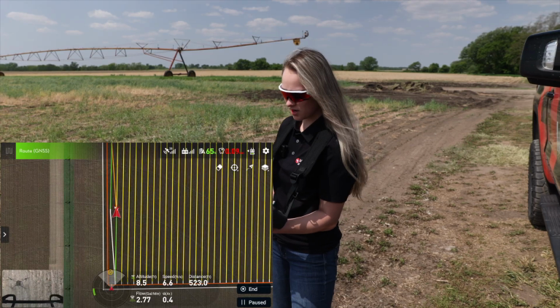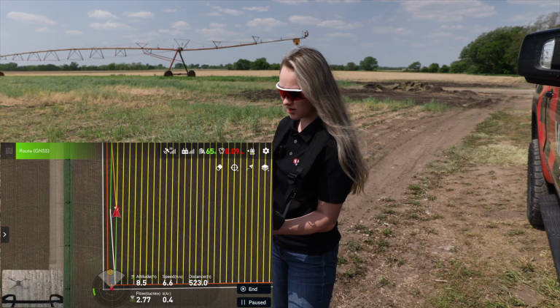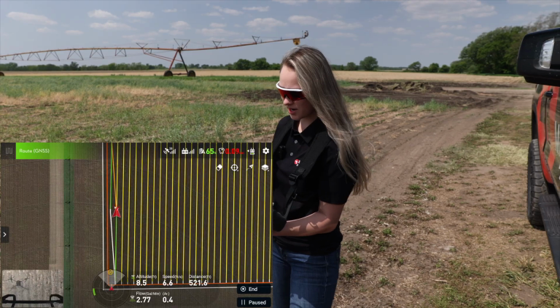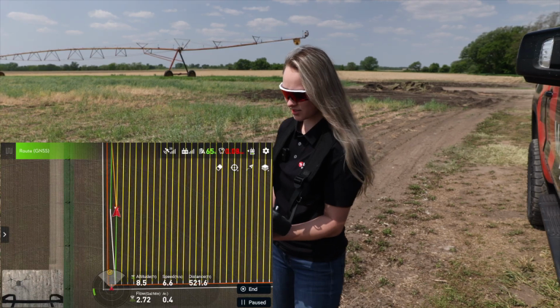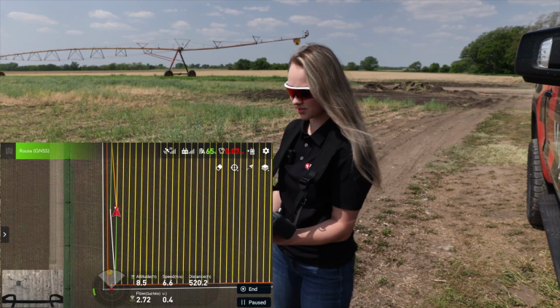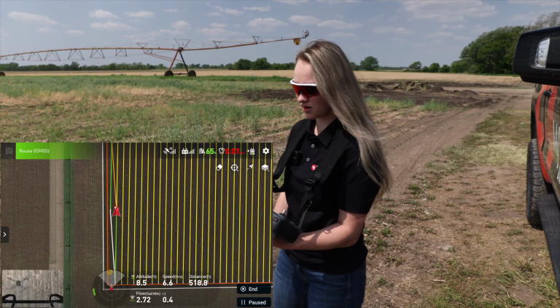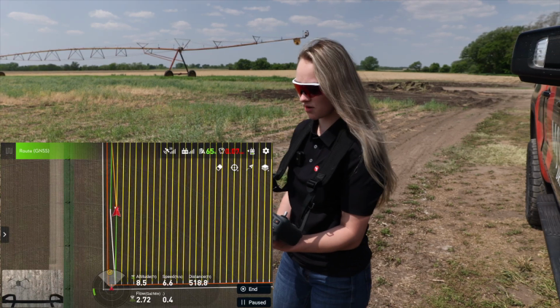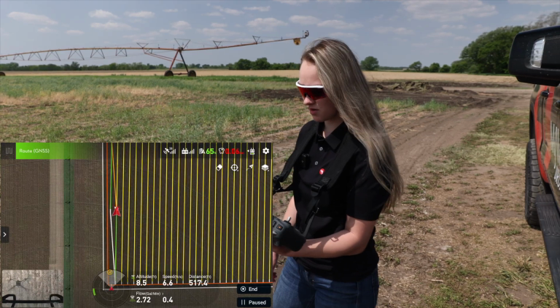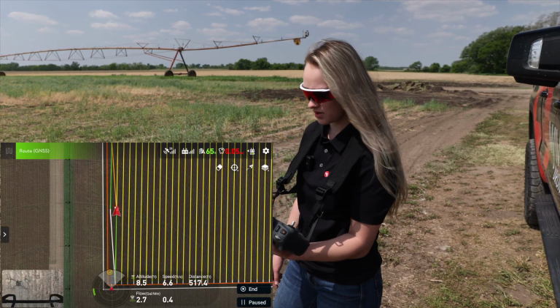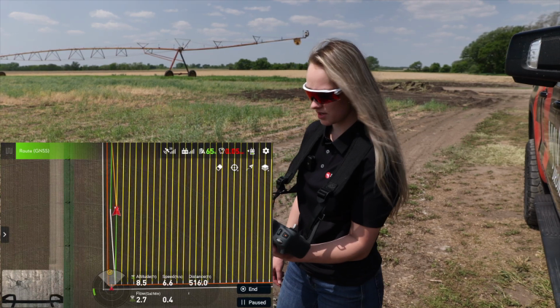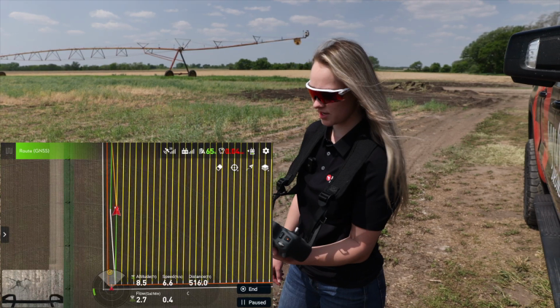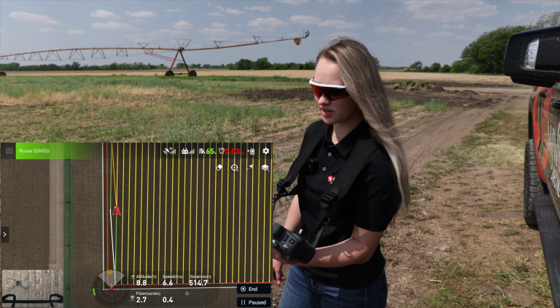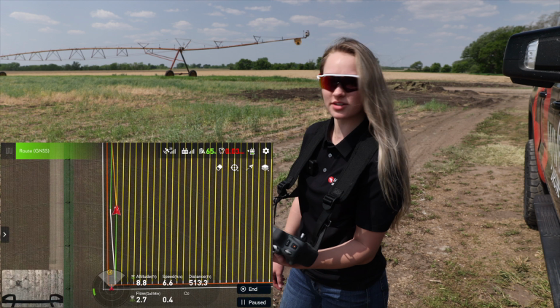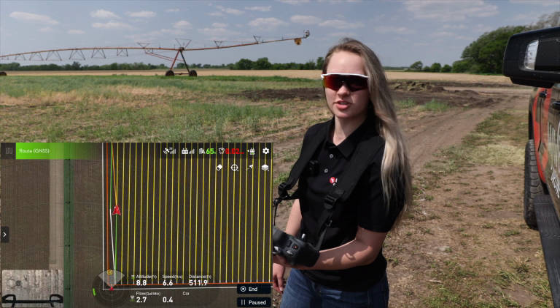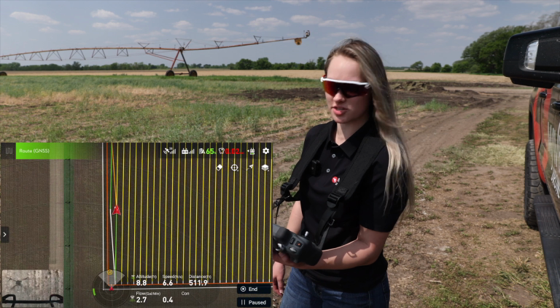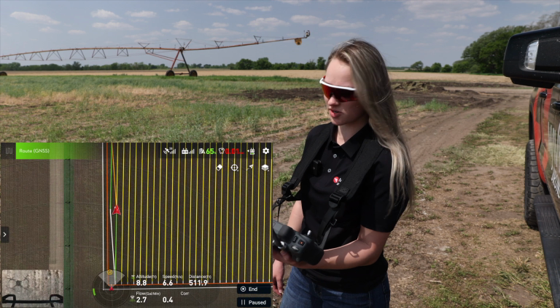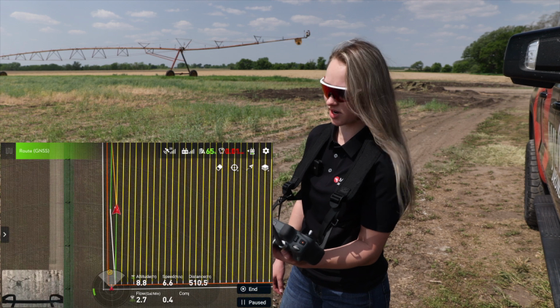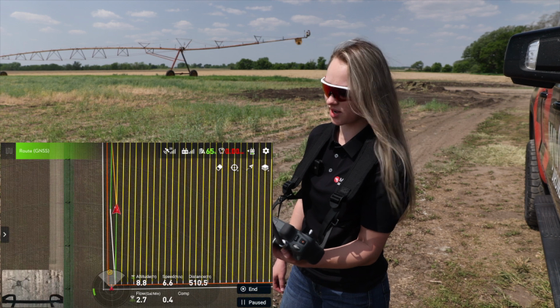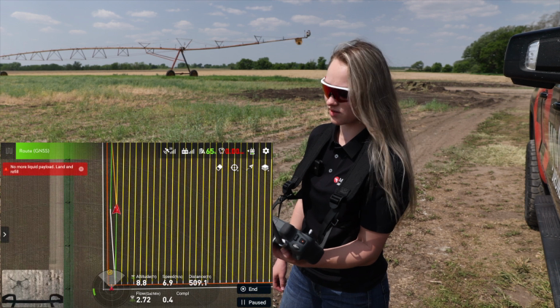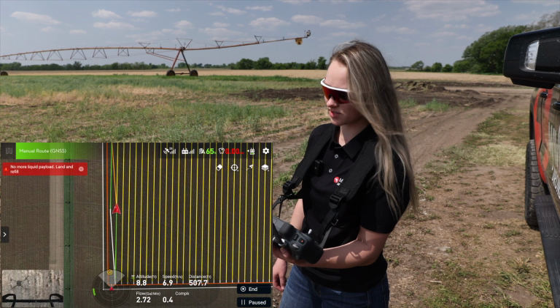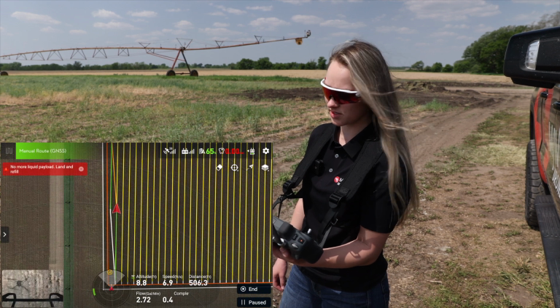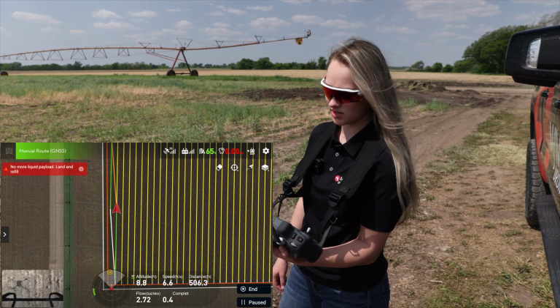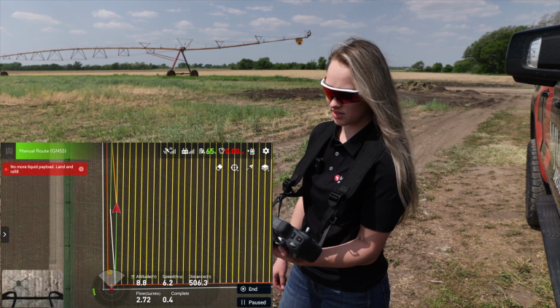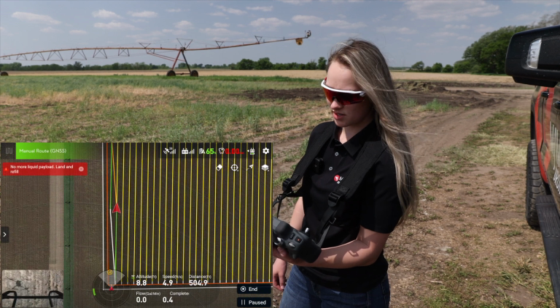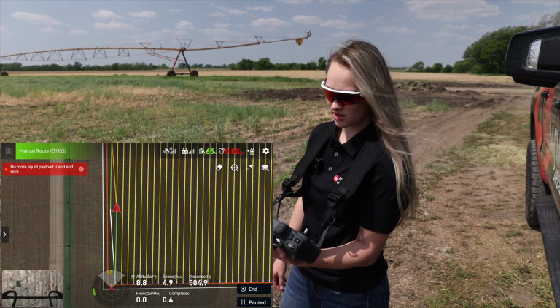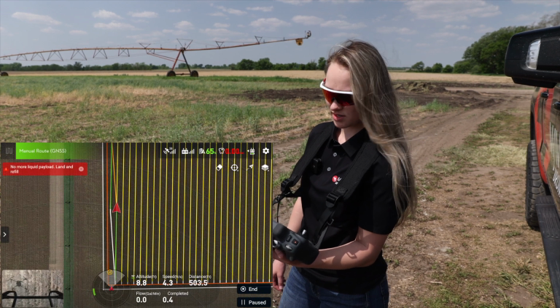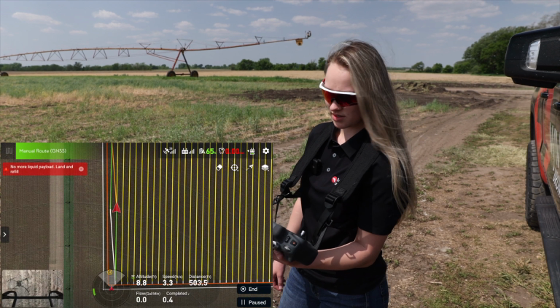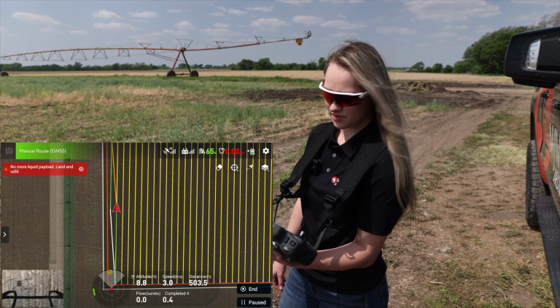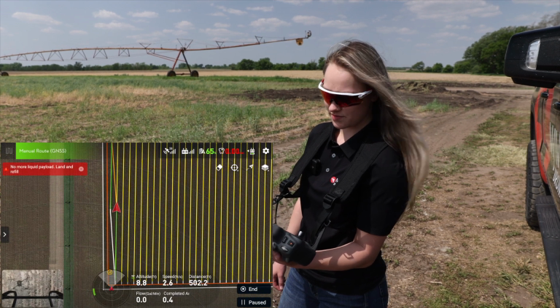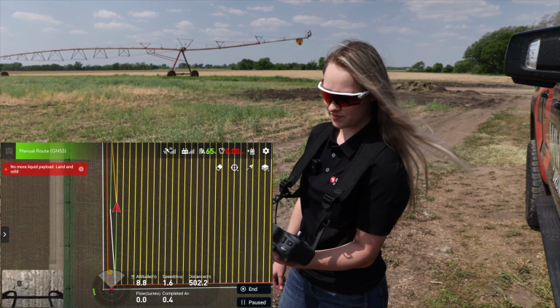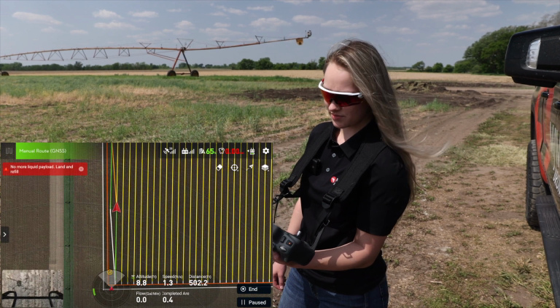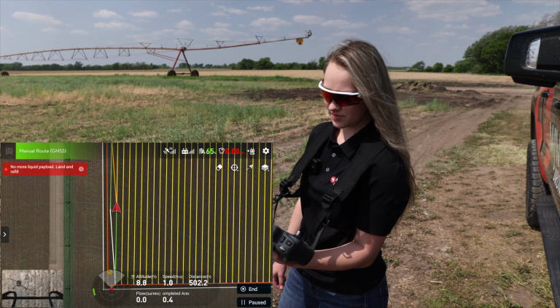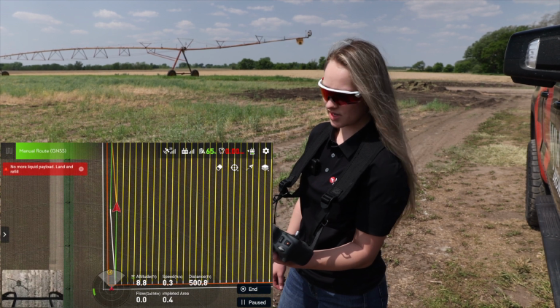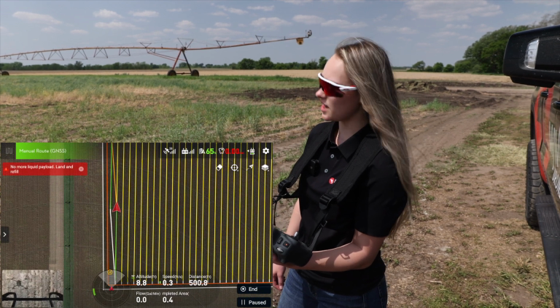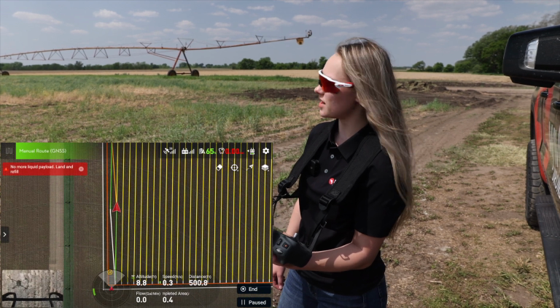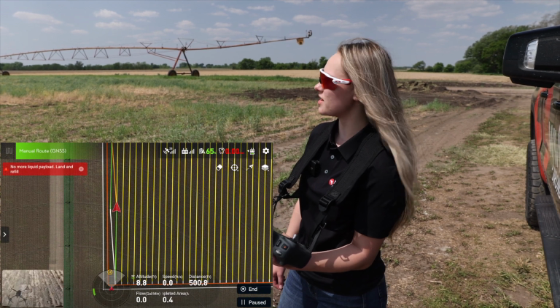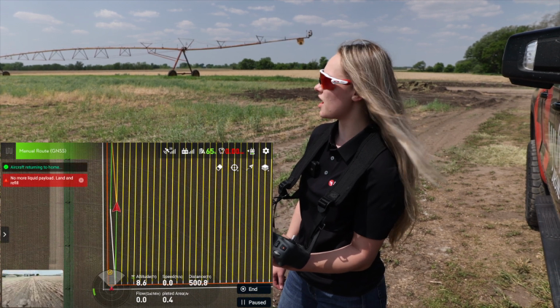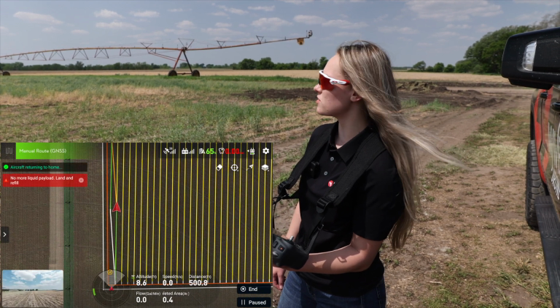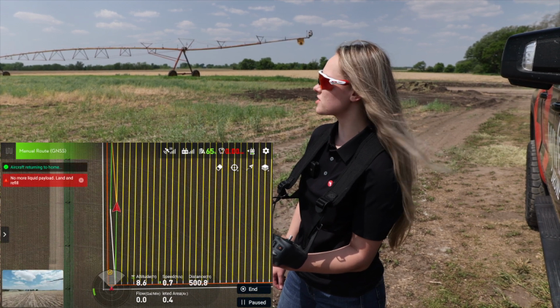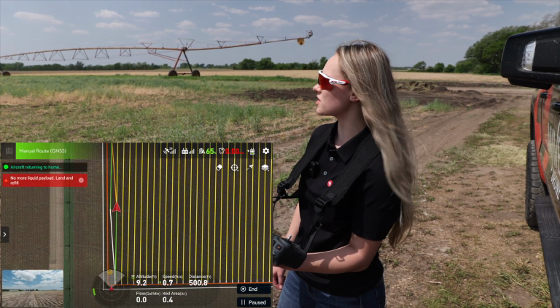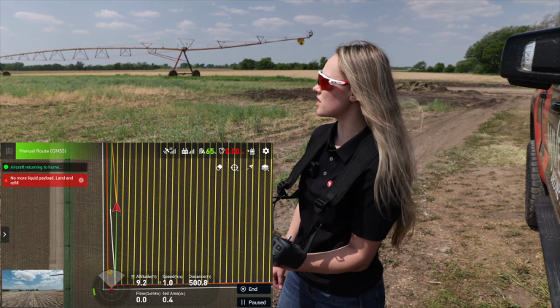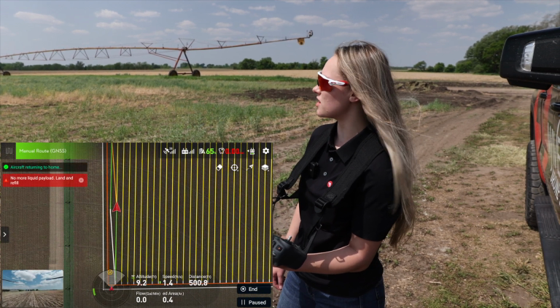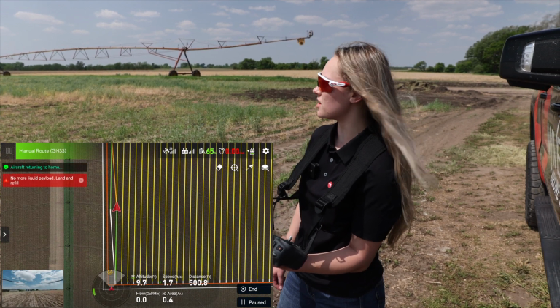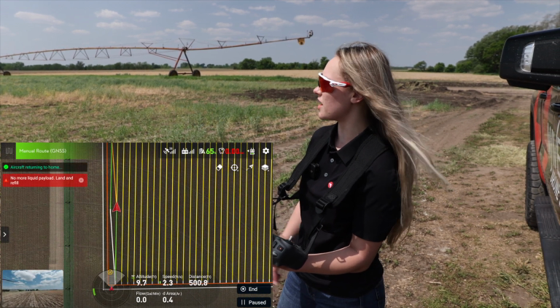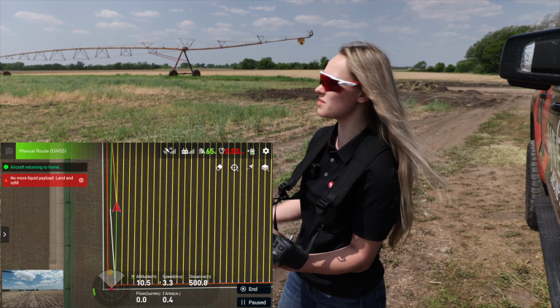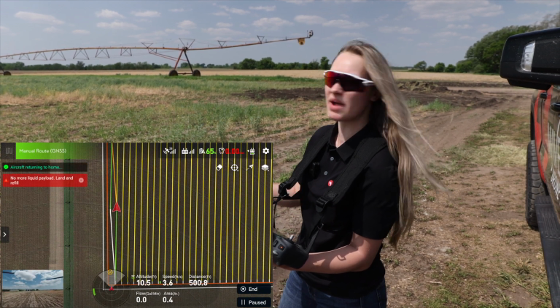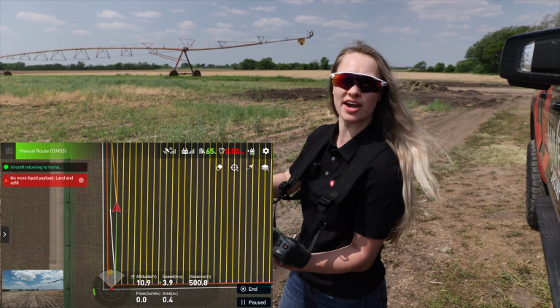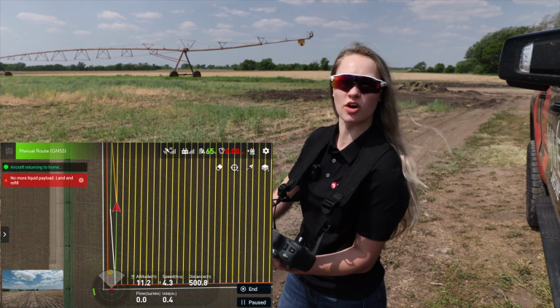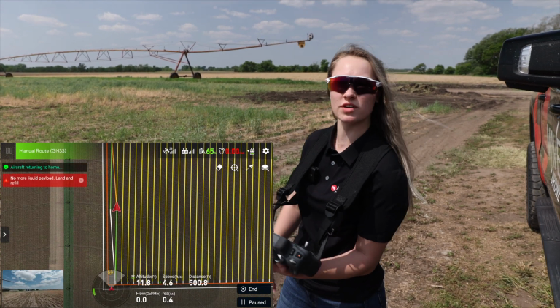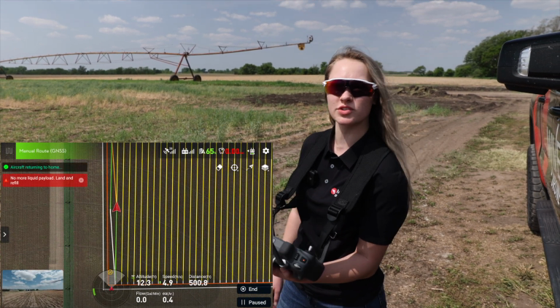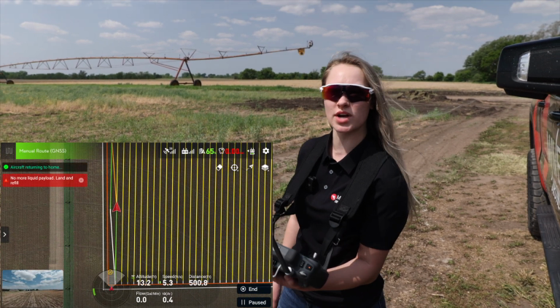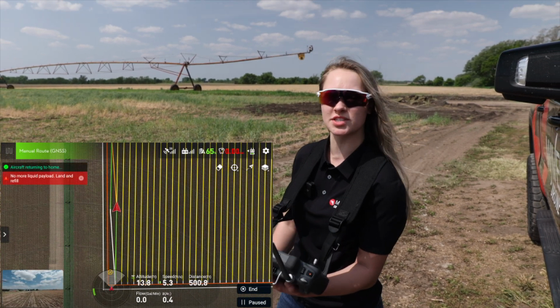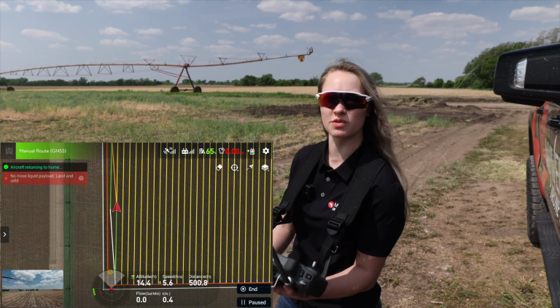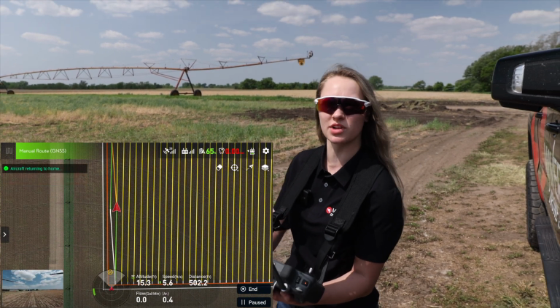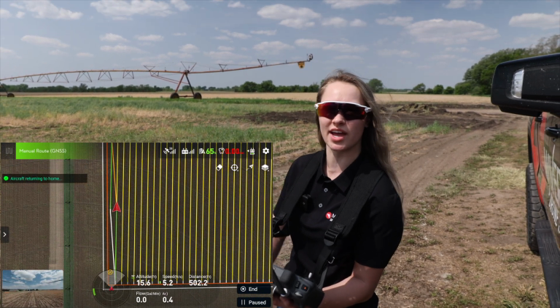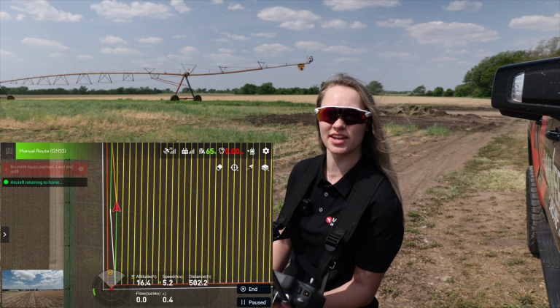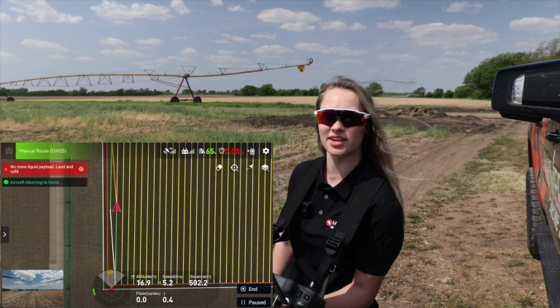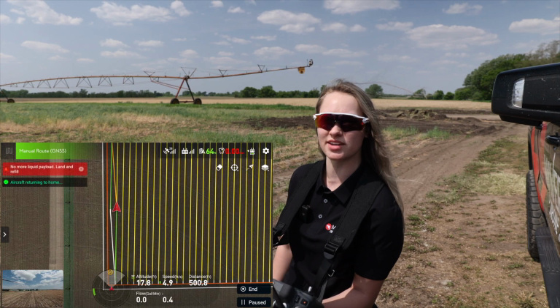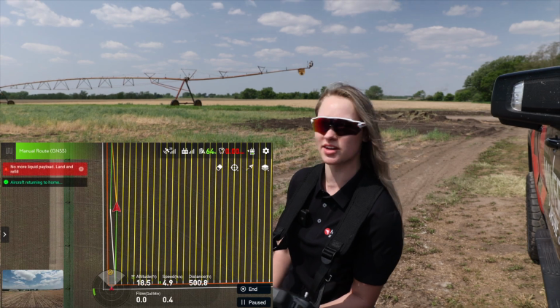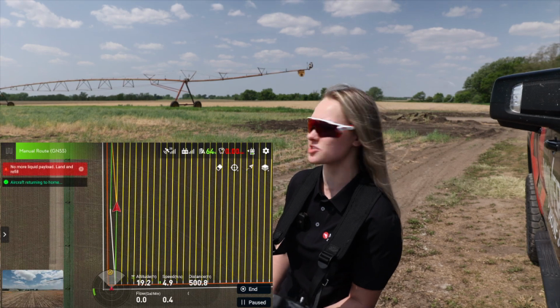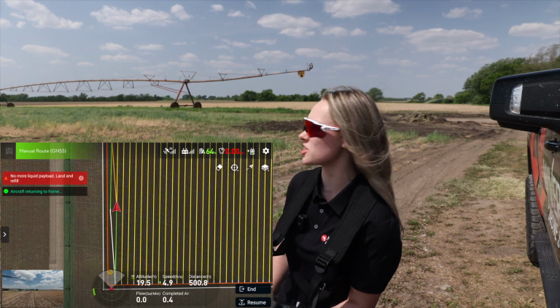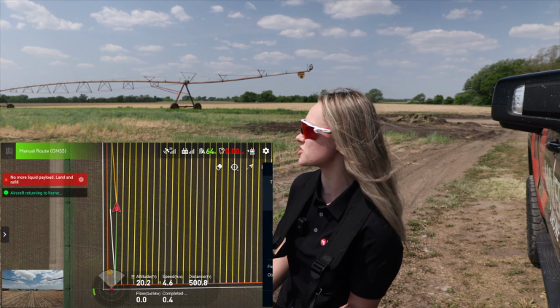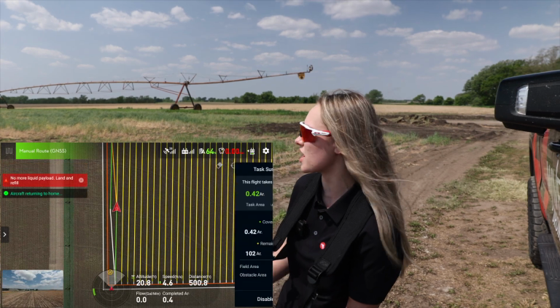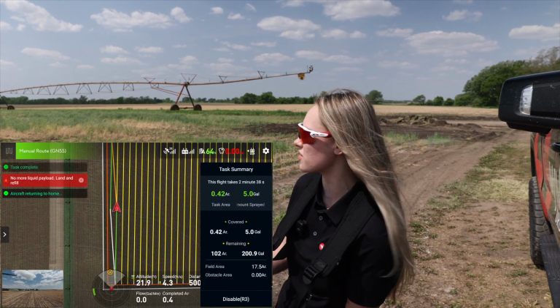Alright, so it just ran out and now it's gonna head back over to us and we'll land it and get her changed out.